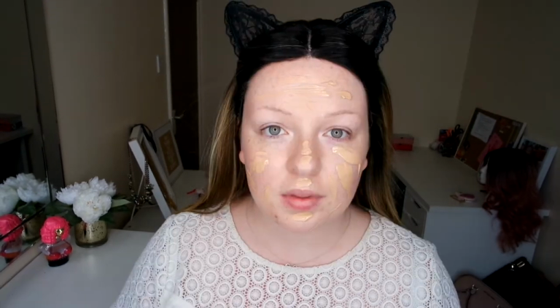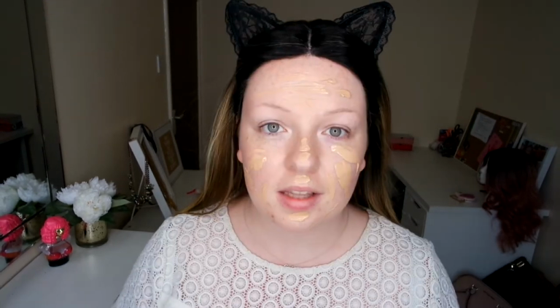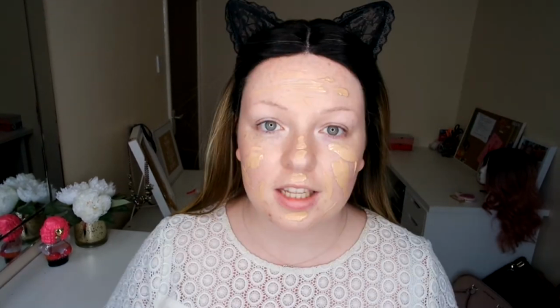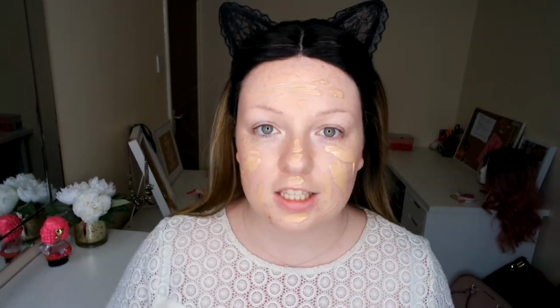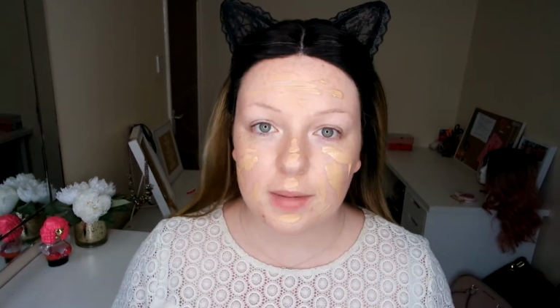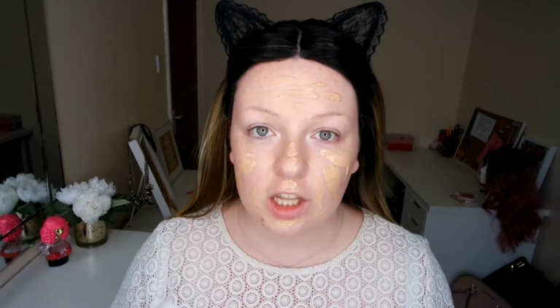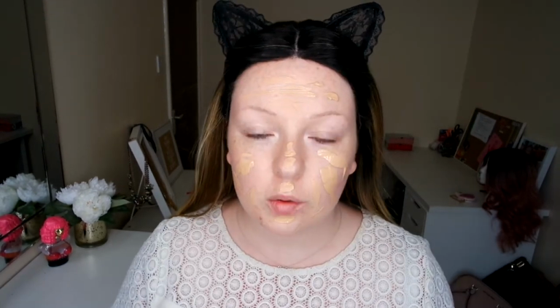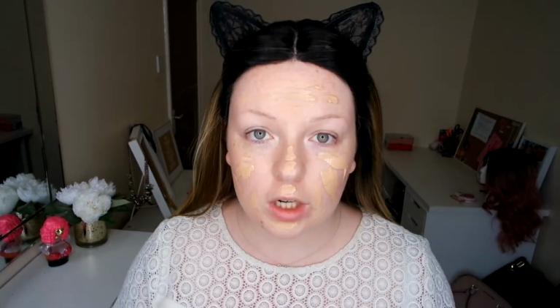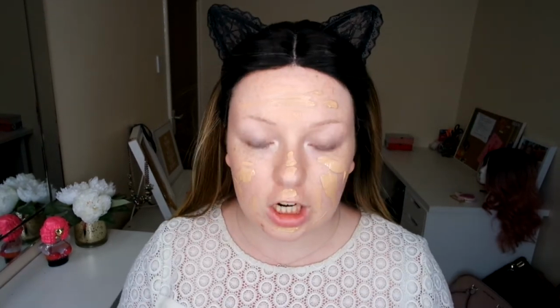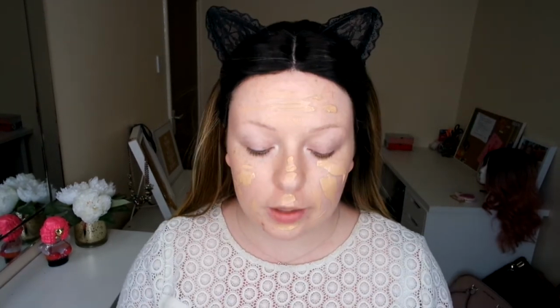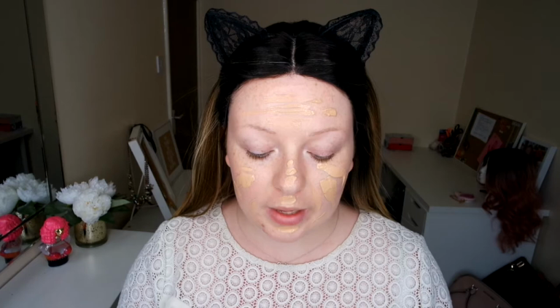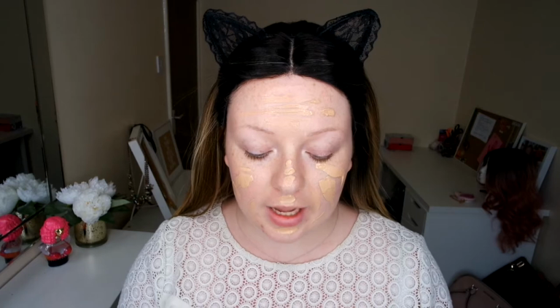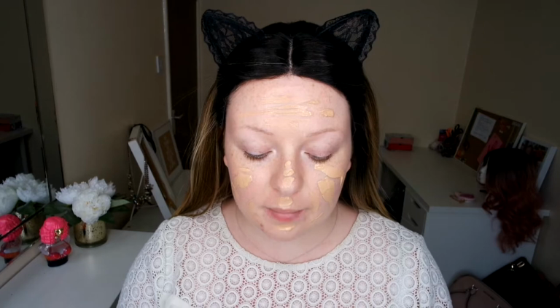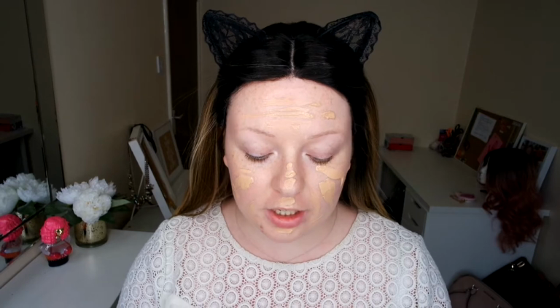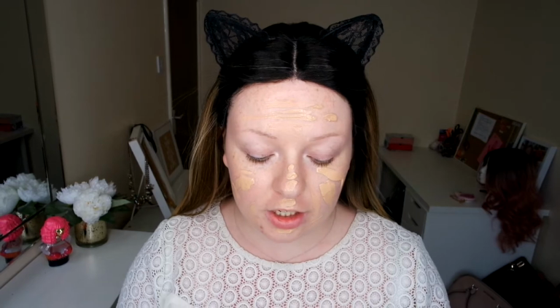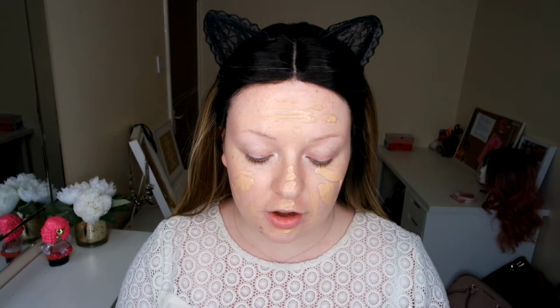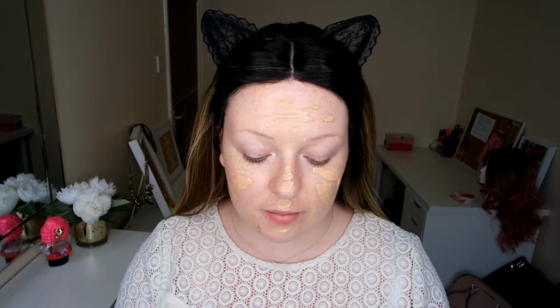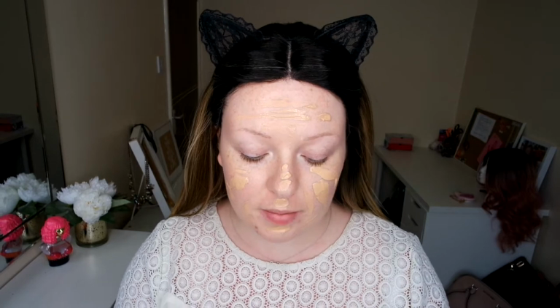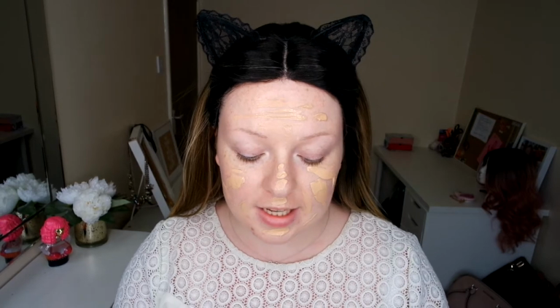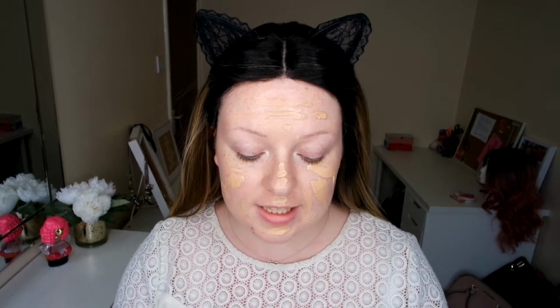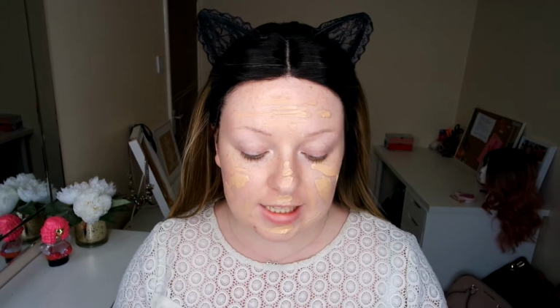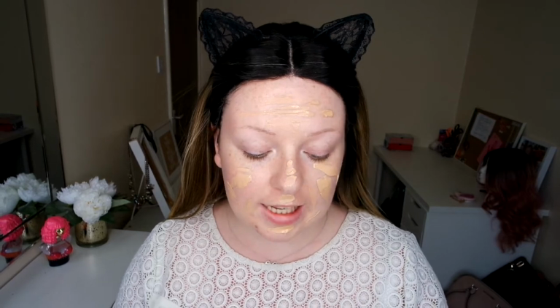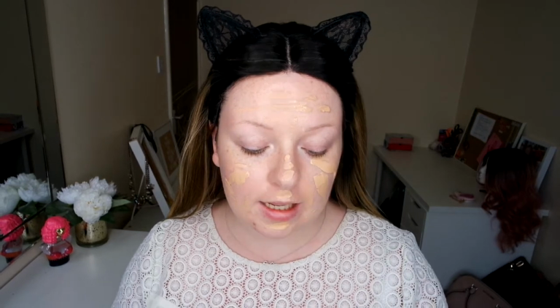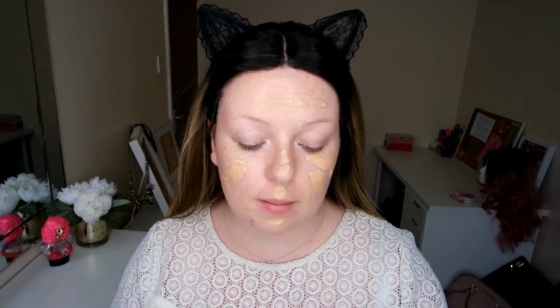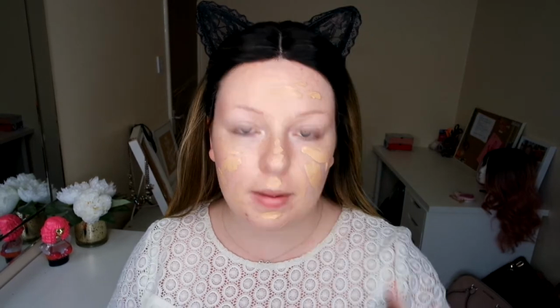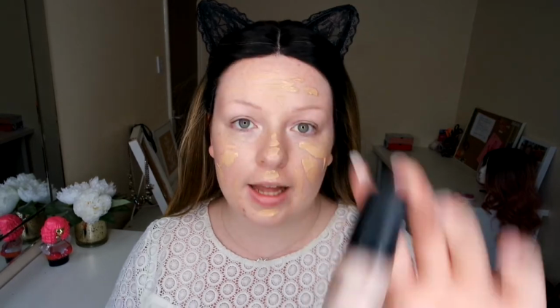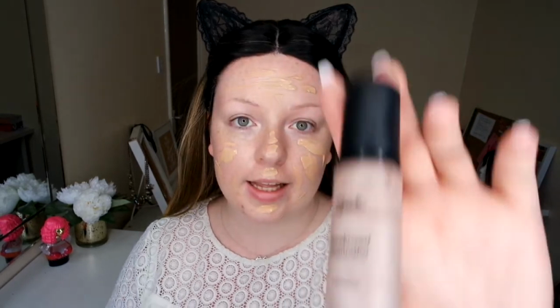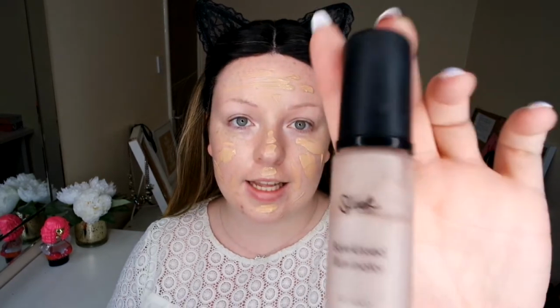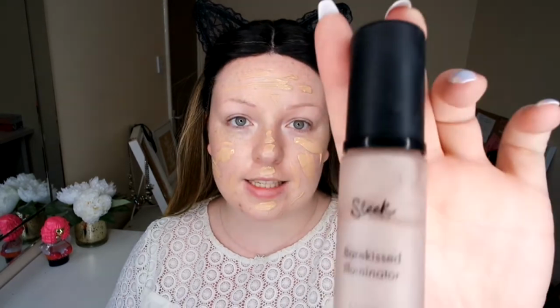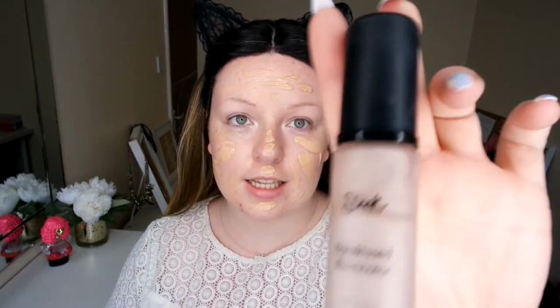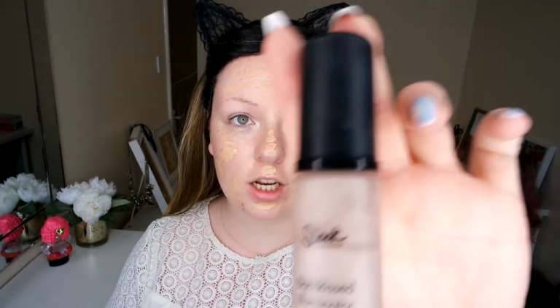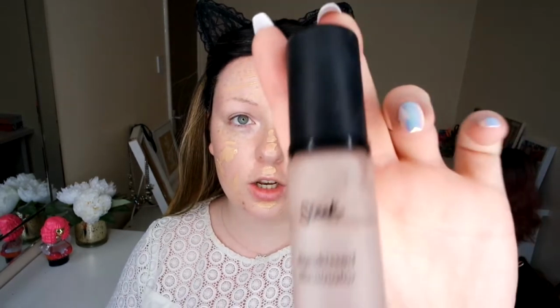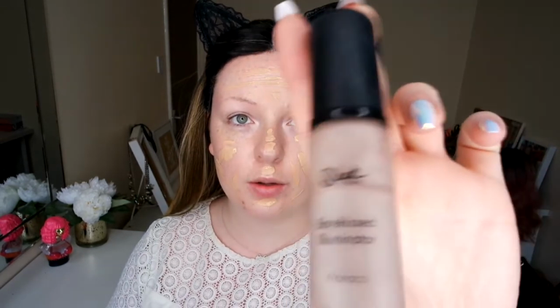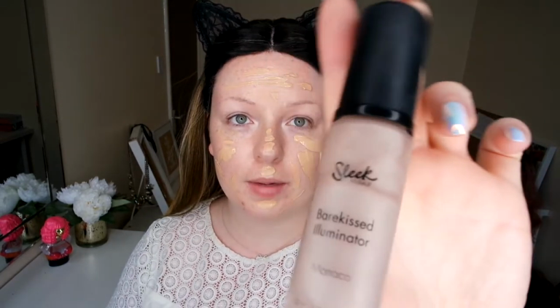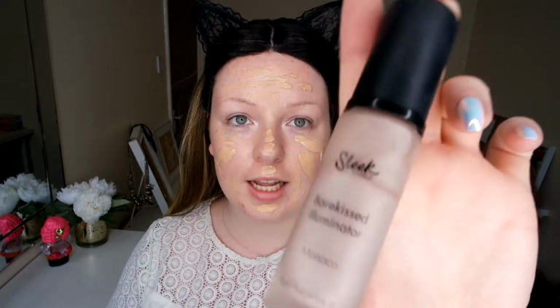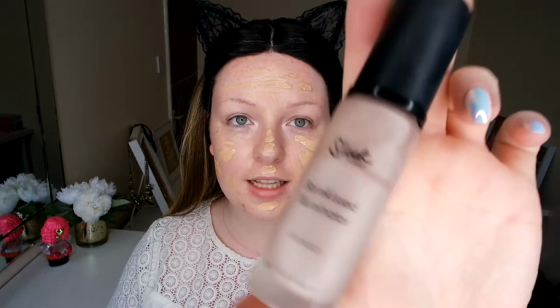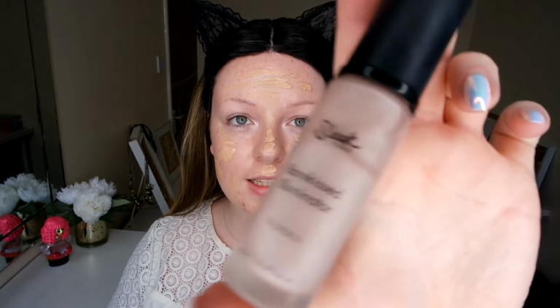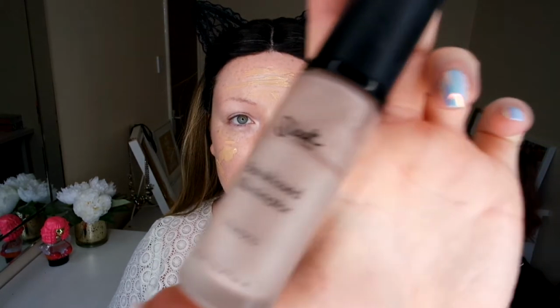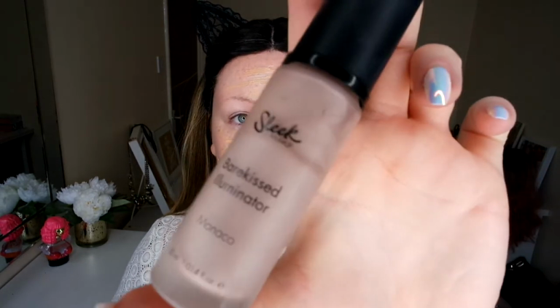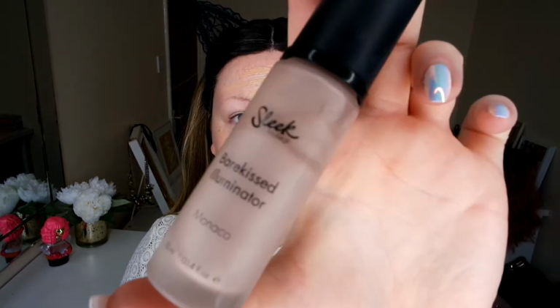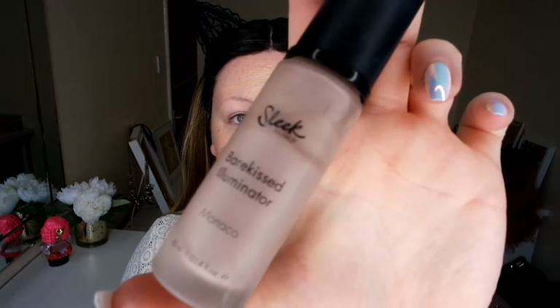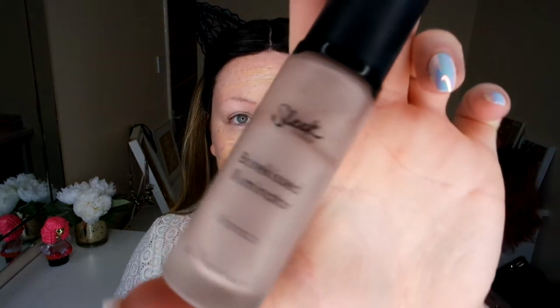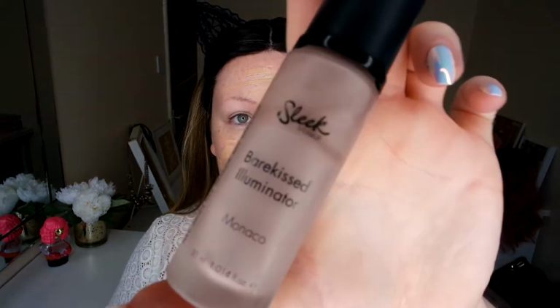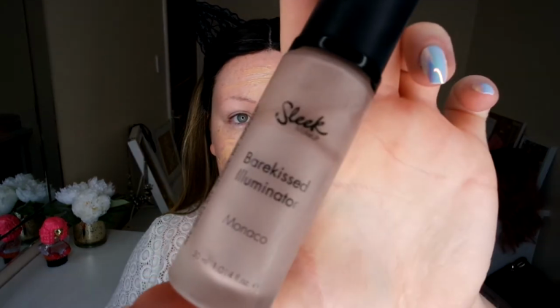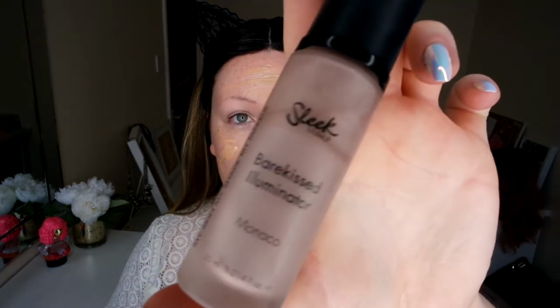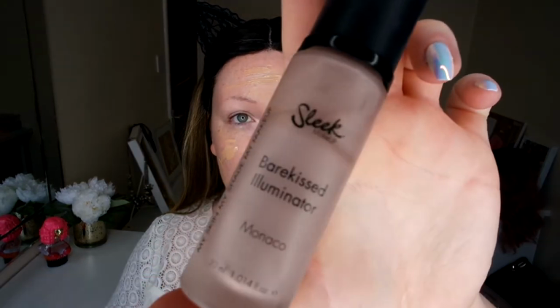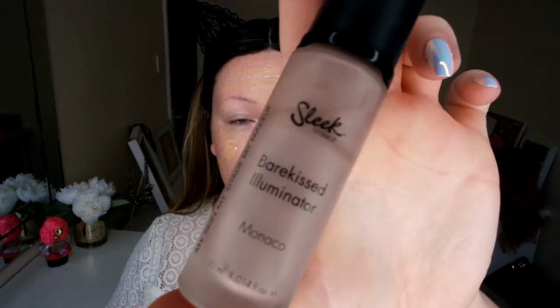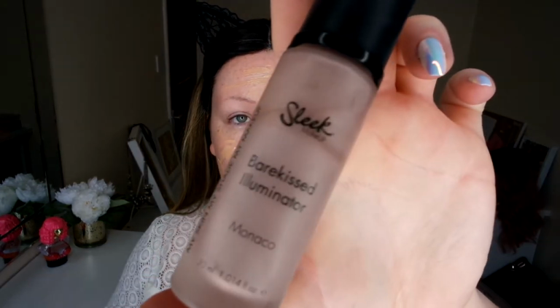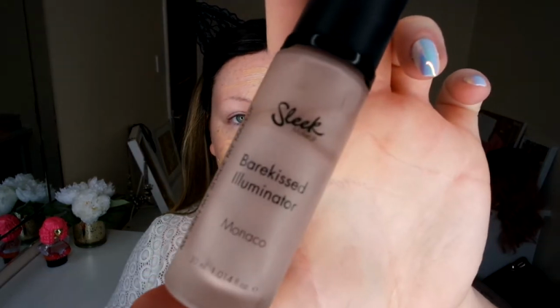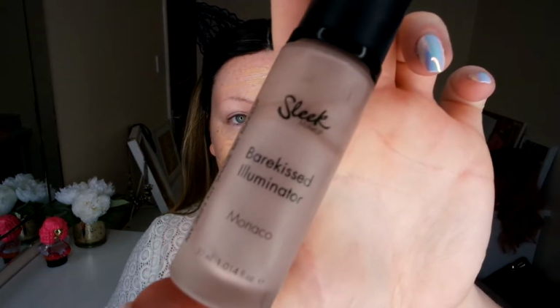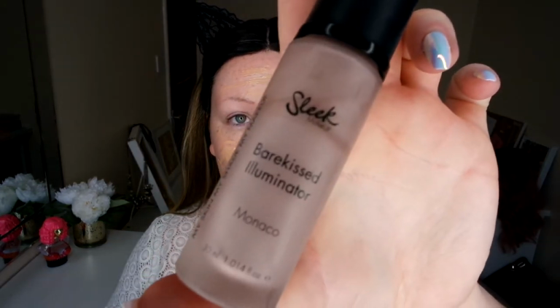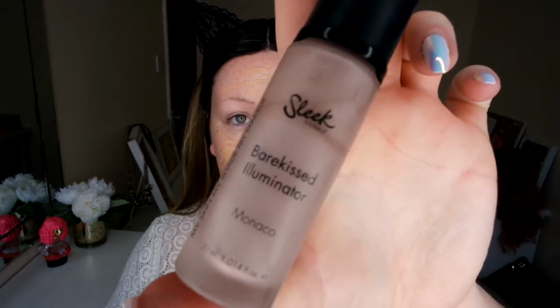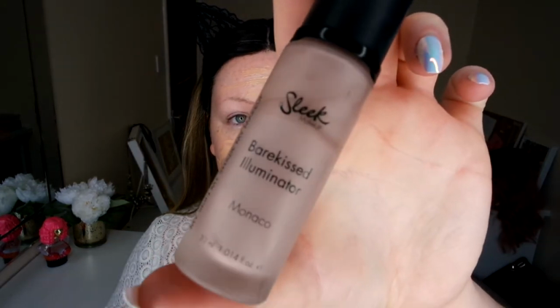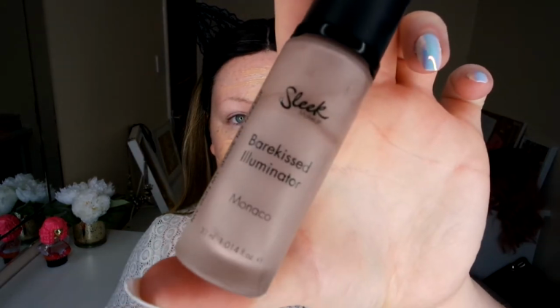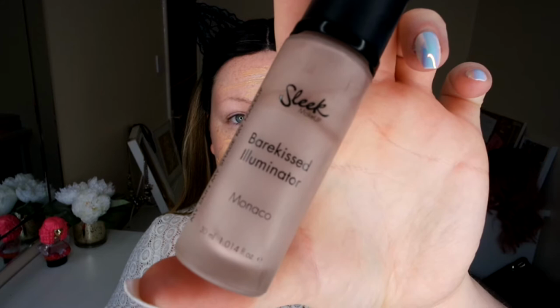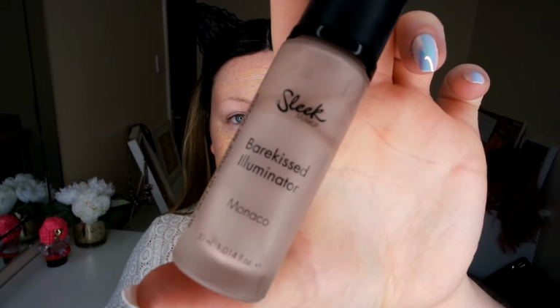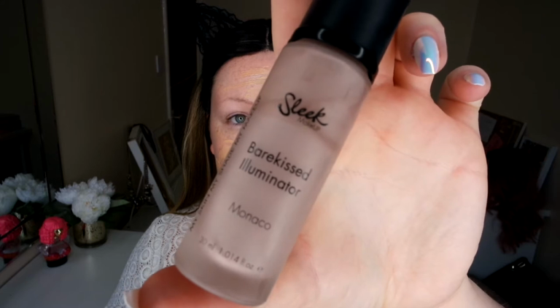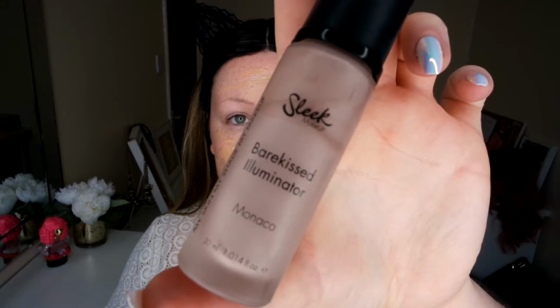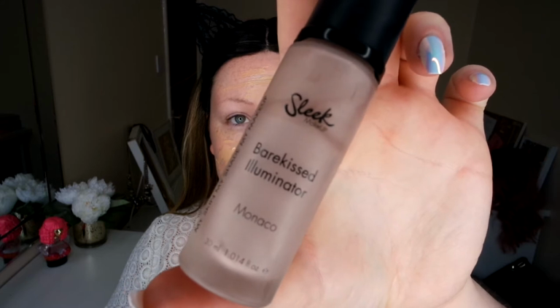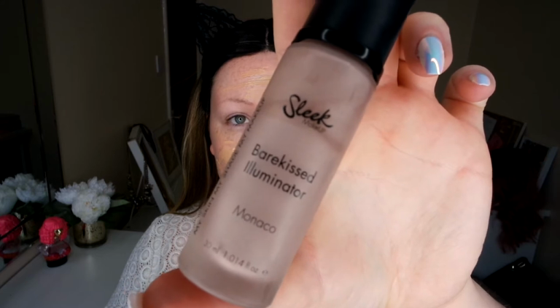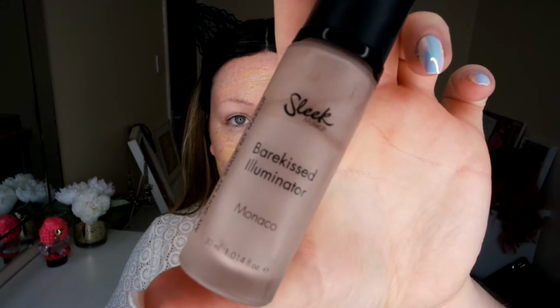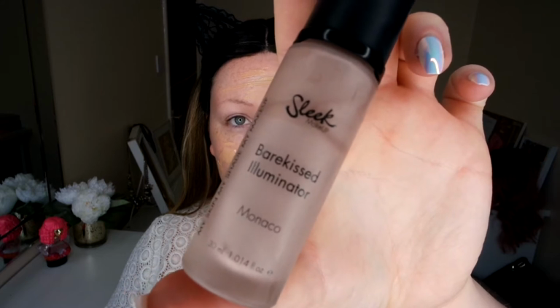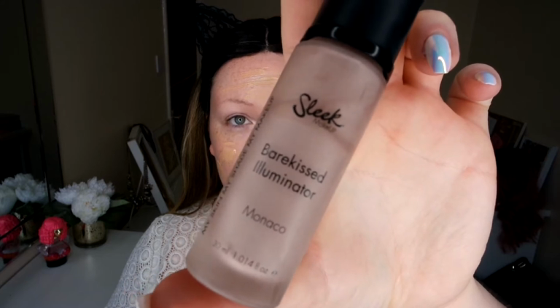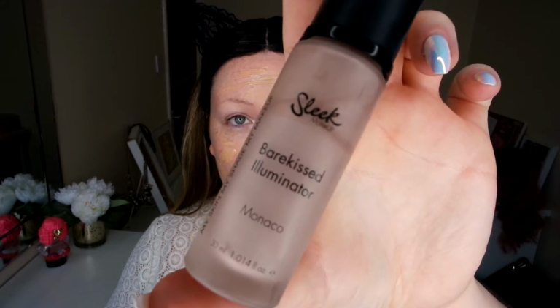Then to make it all glowy, I'm going to go in with my Sleek Bare Kiss Illuminator. I love this — this is Monaco.